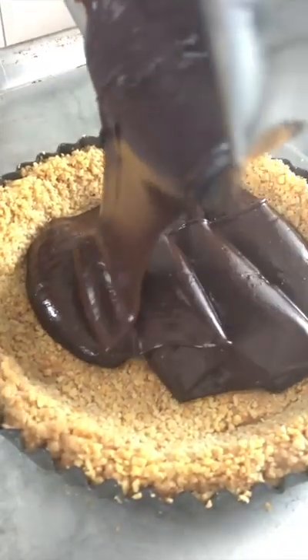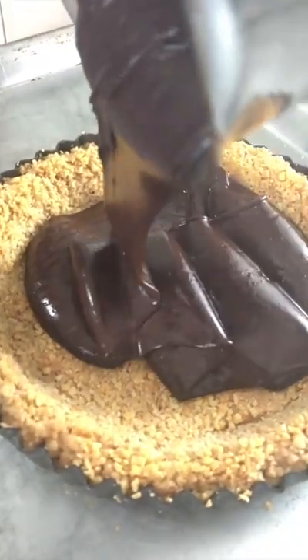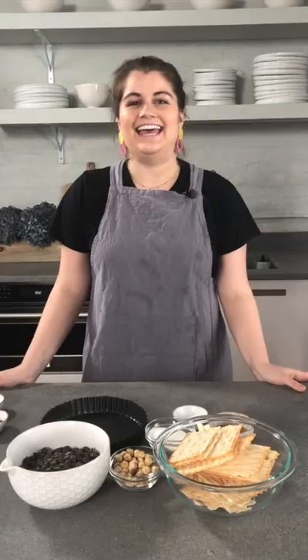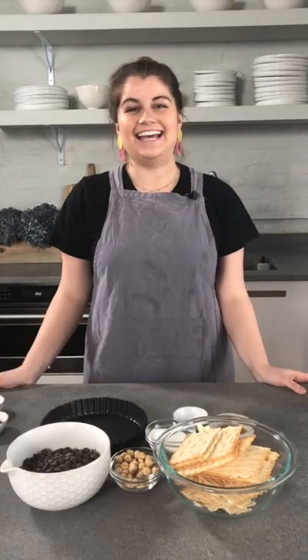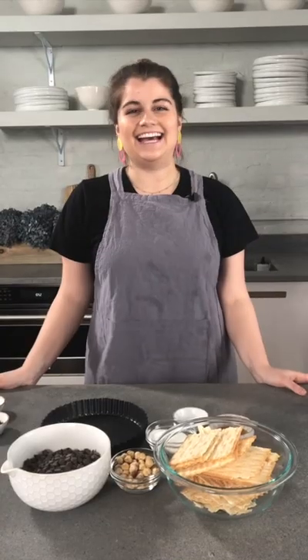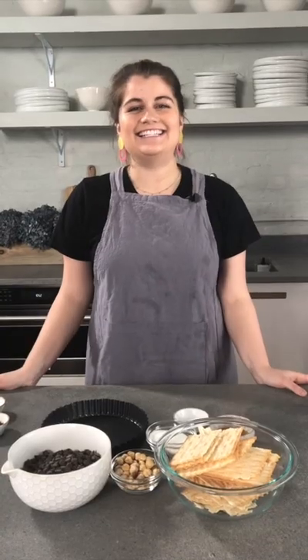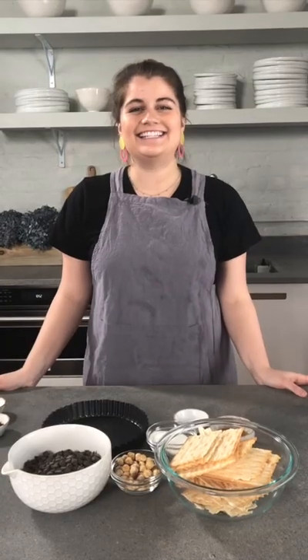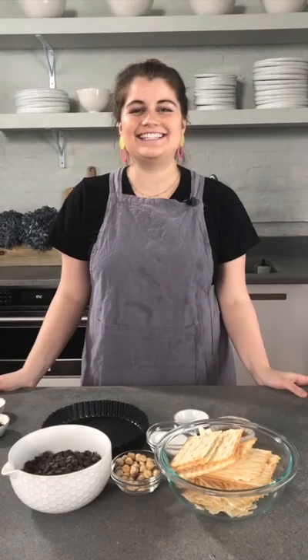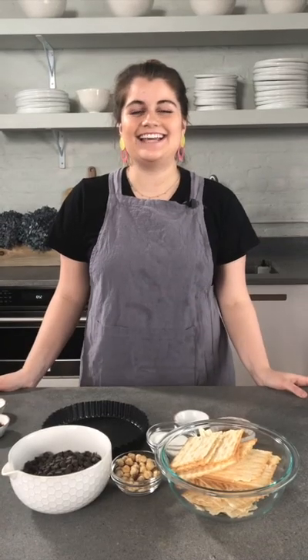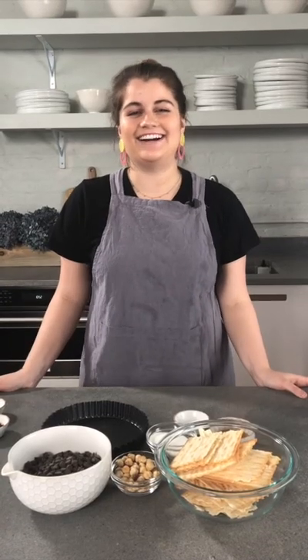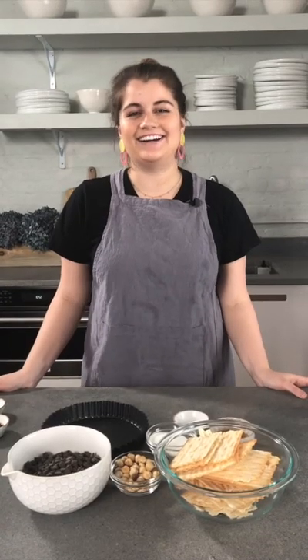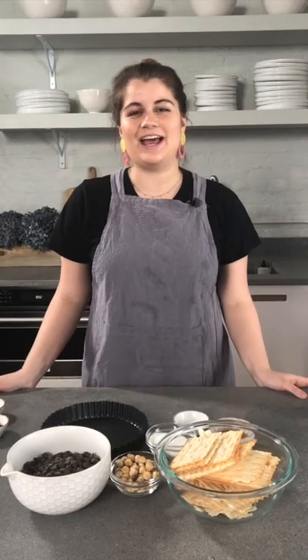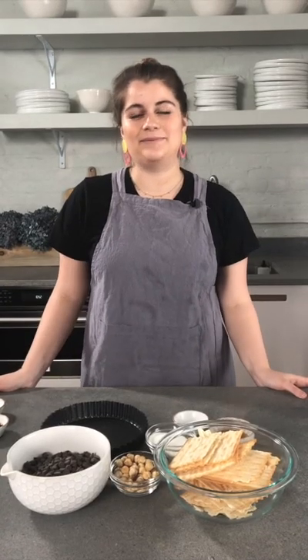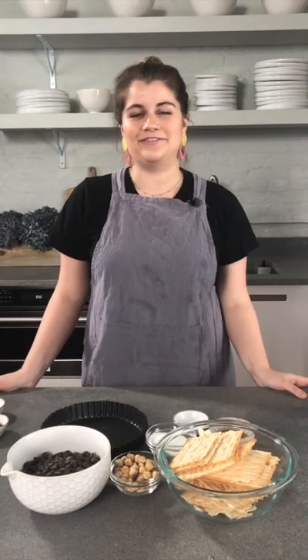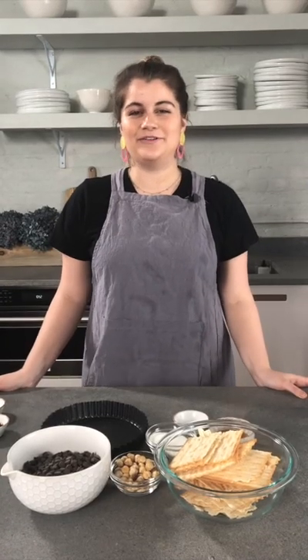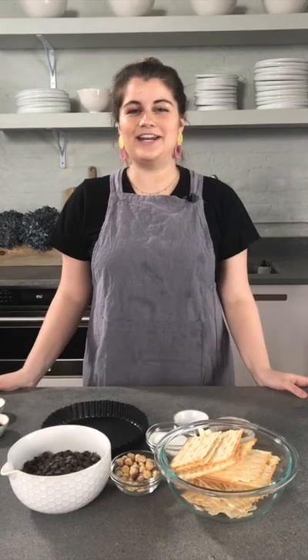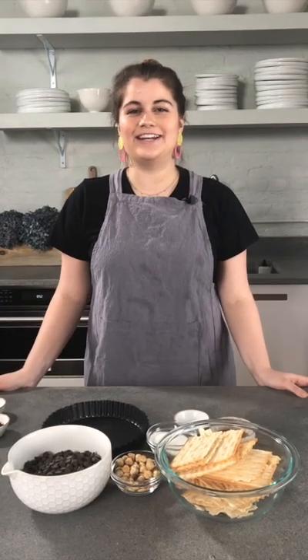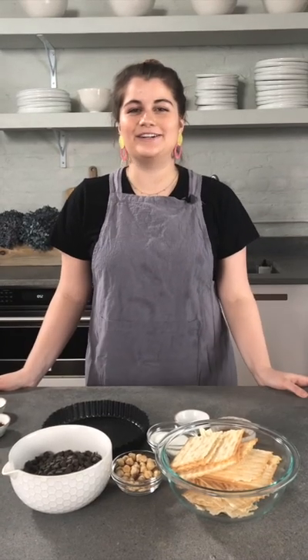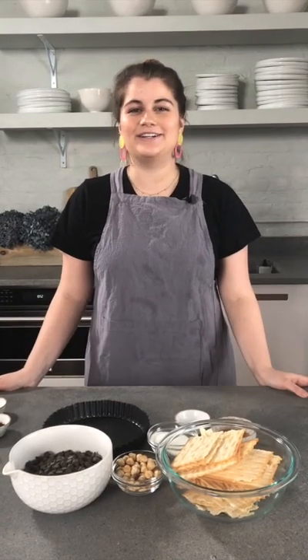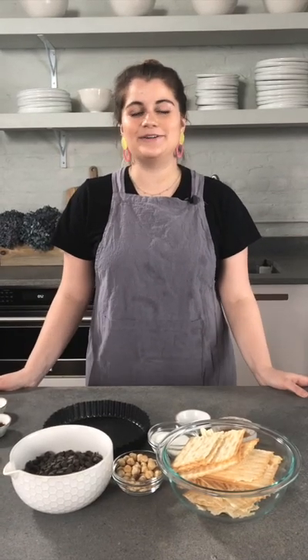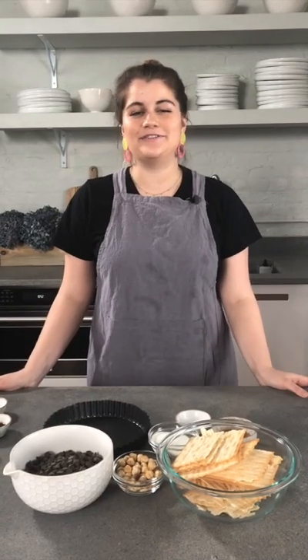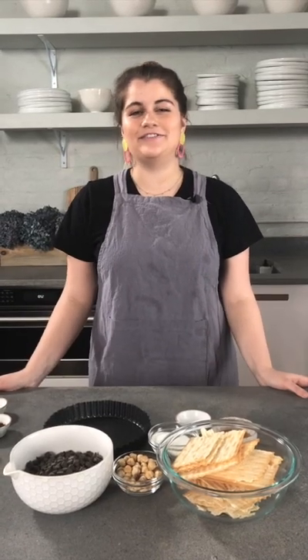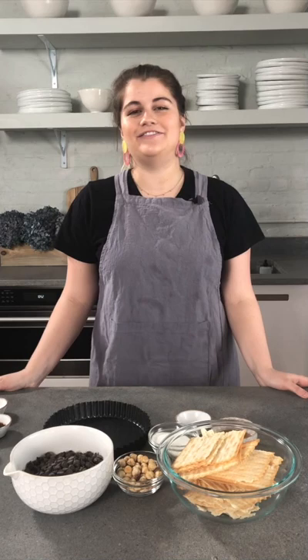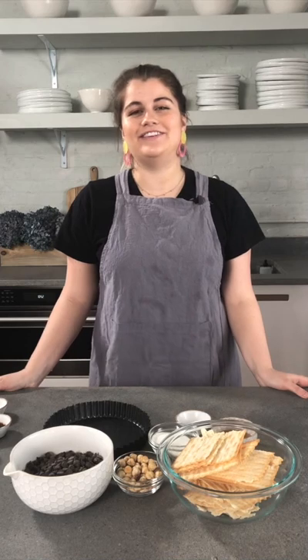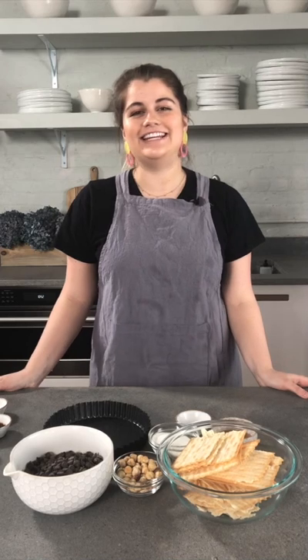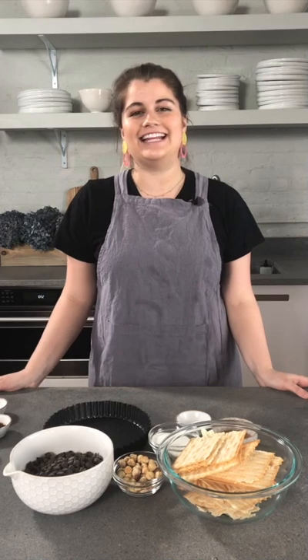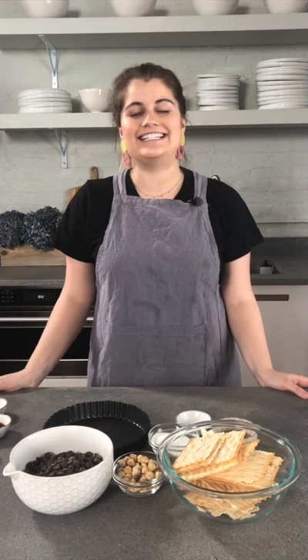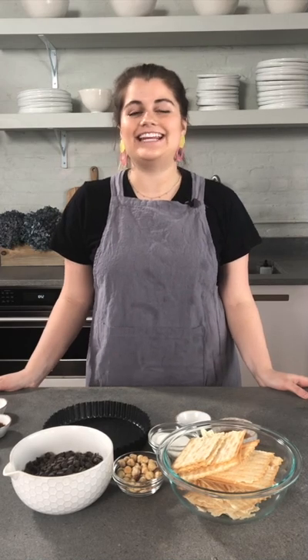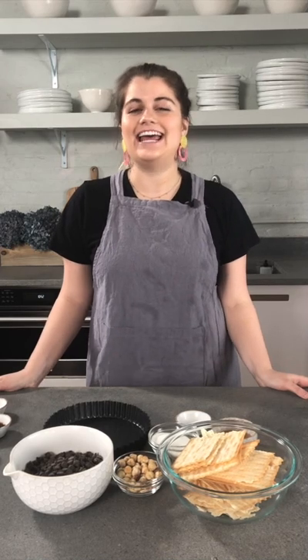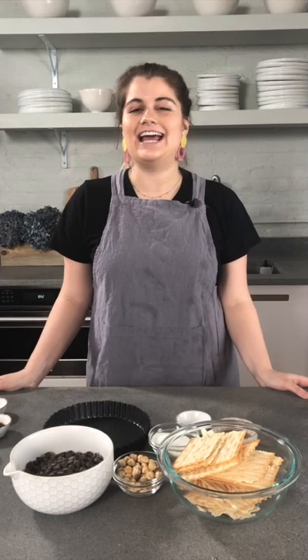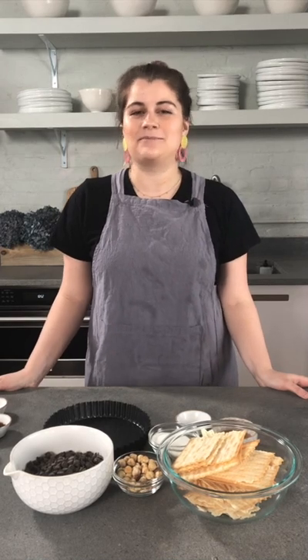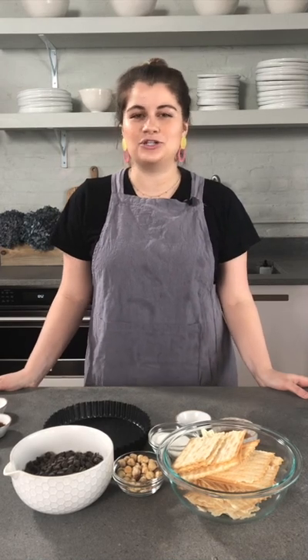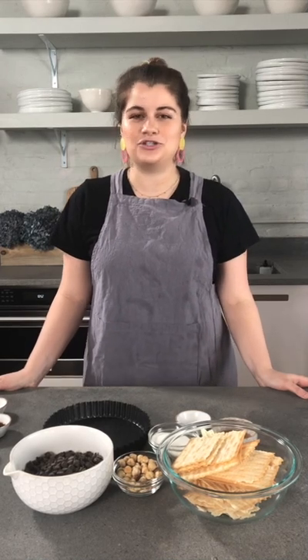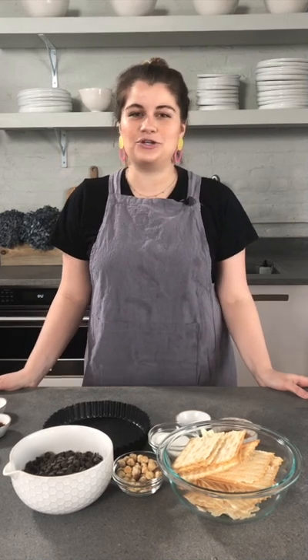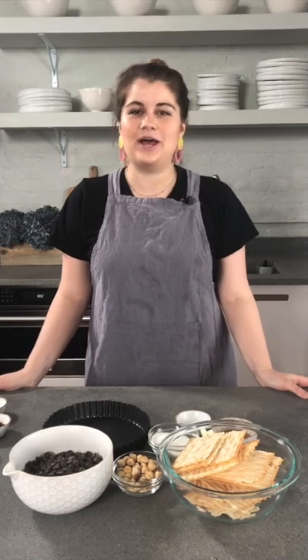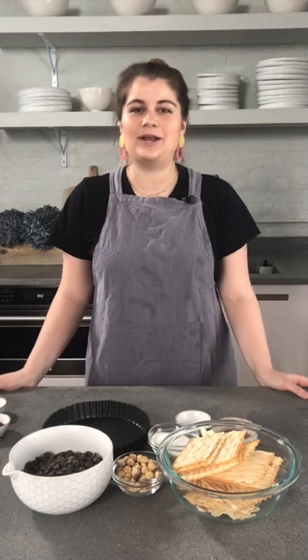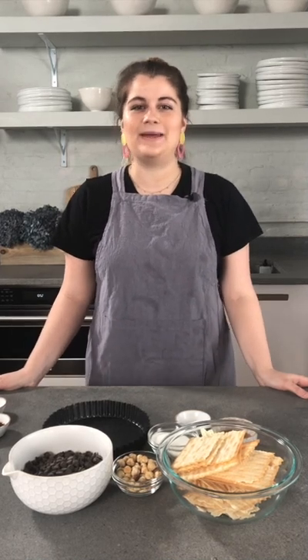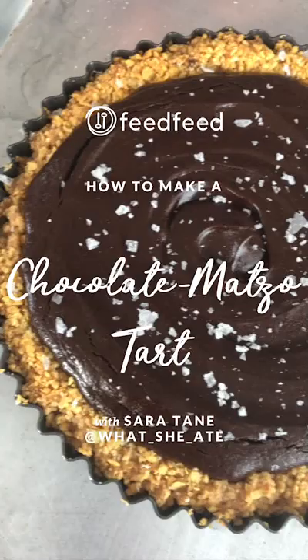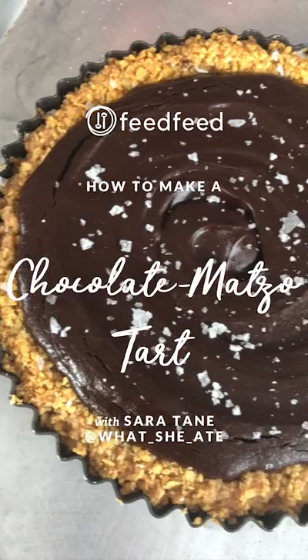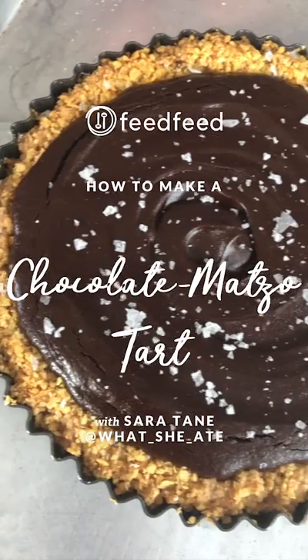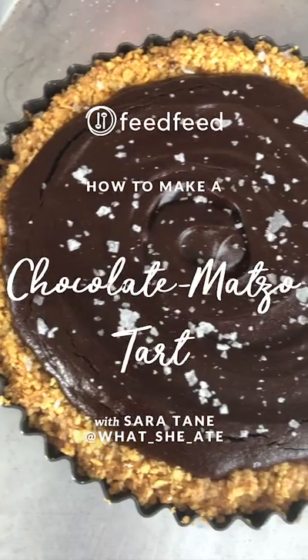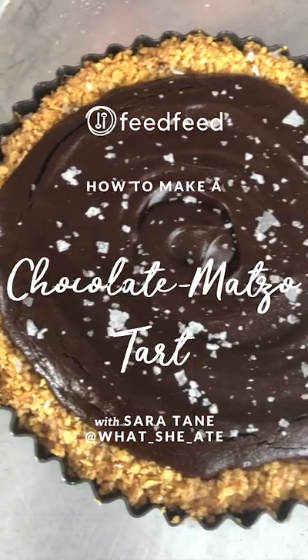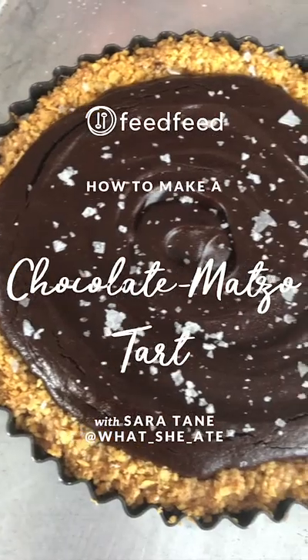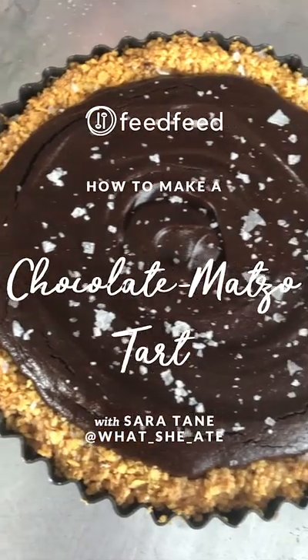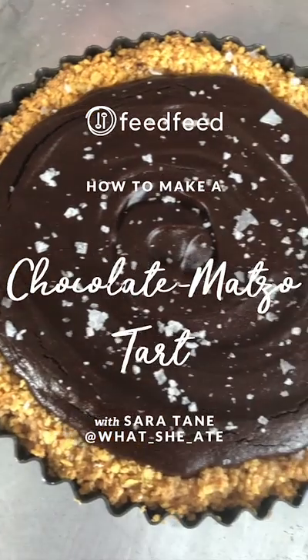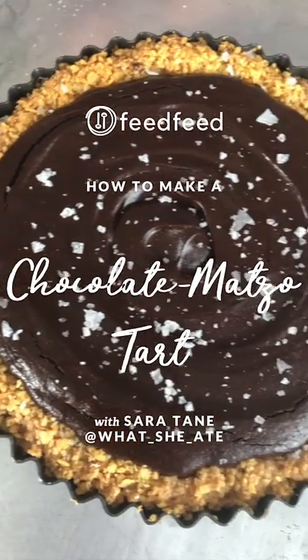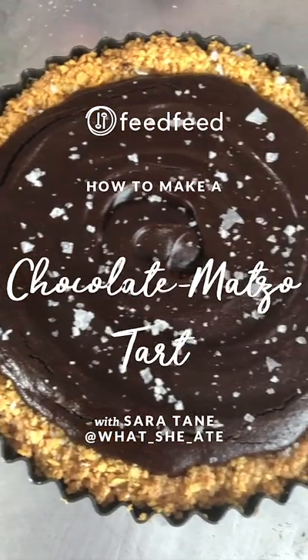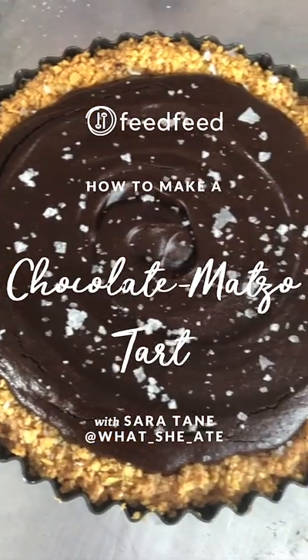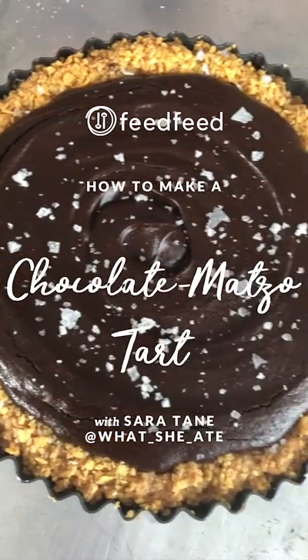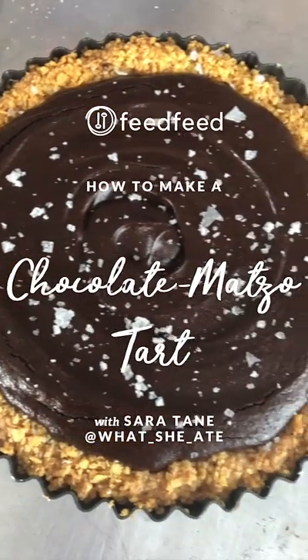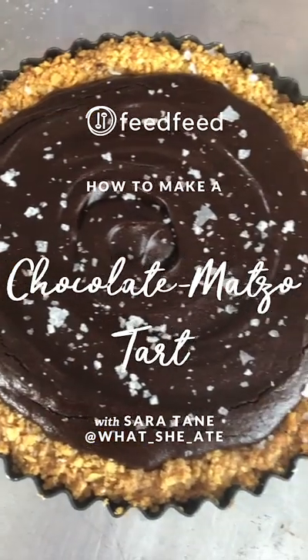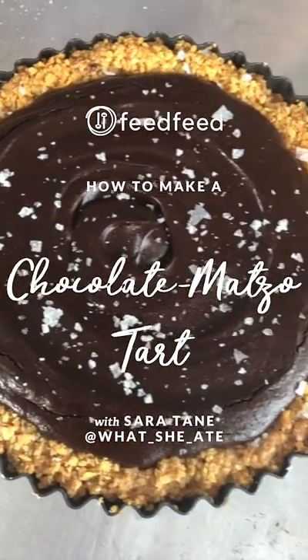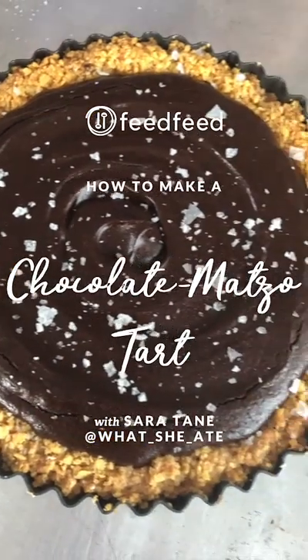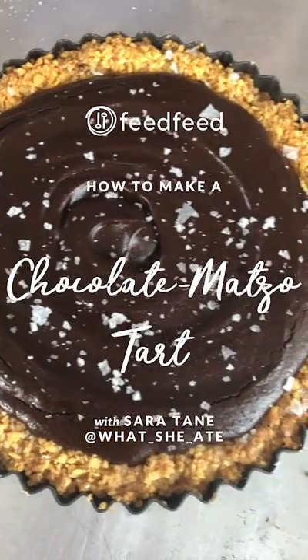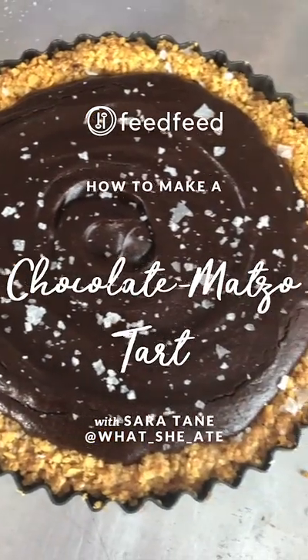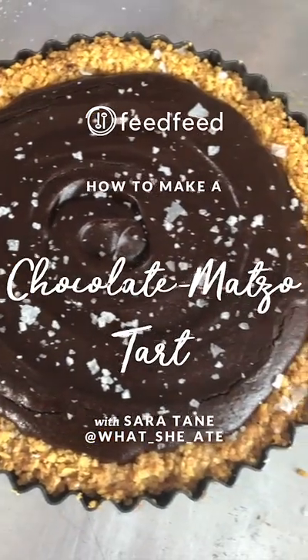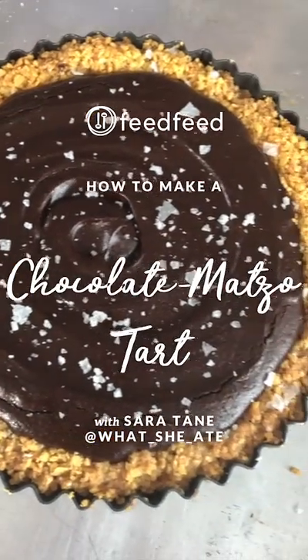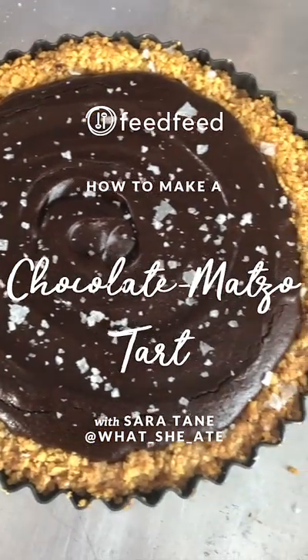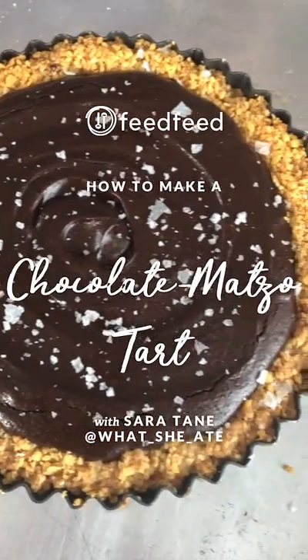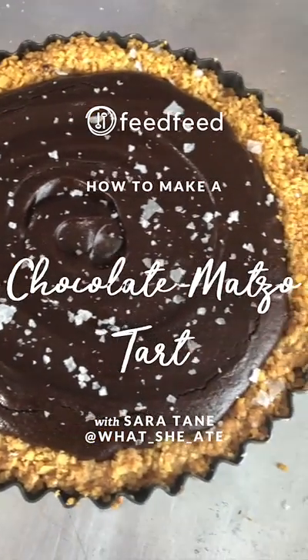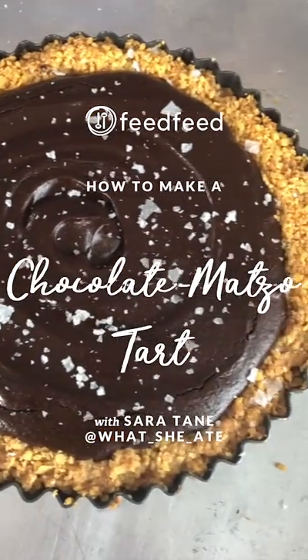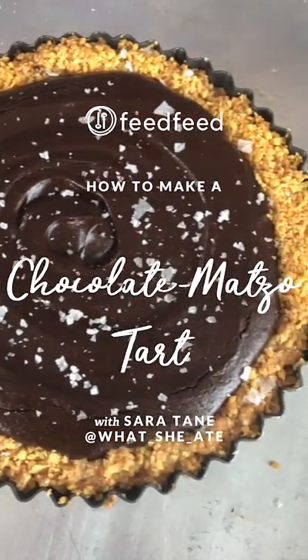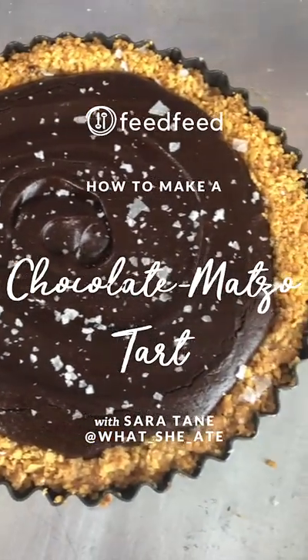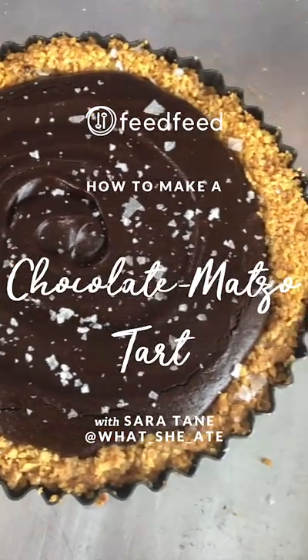Hey guys, this is Sarah and I'm a food editor here at The Feed Feed. Today I'm gonna show you how to make a salted chocolate tart with a matzah hazelnut crust.